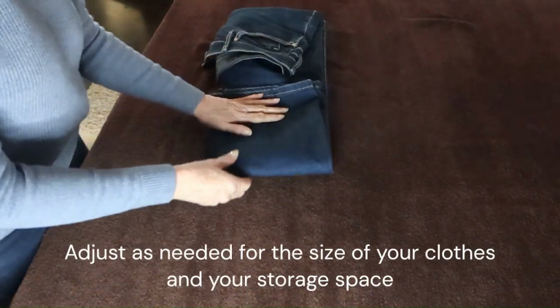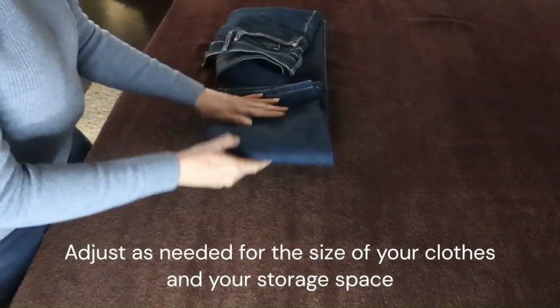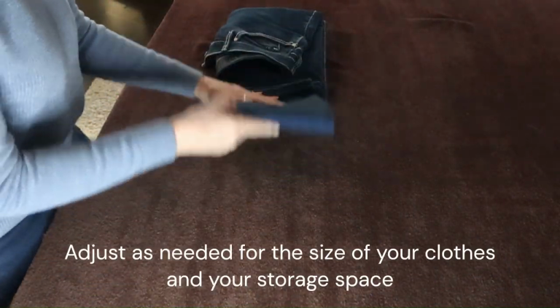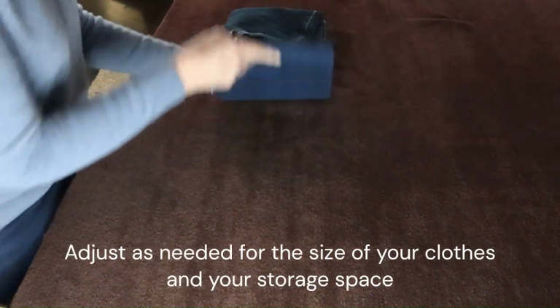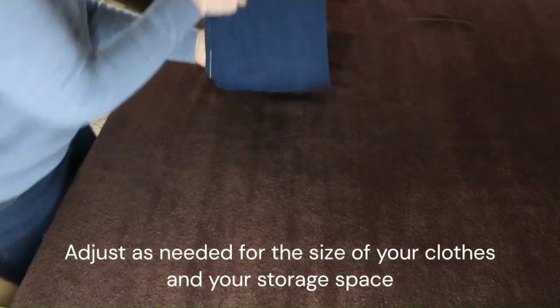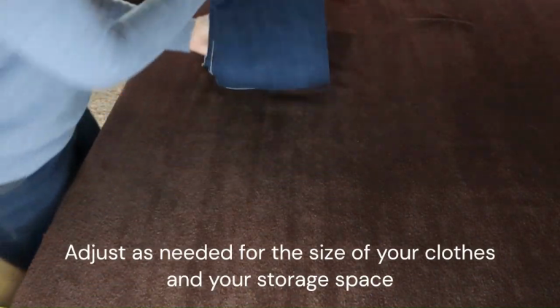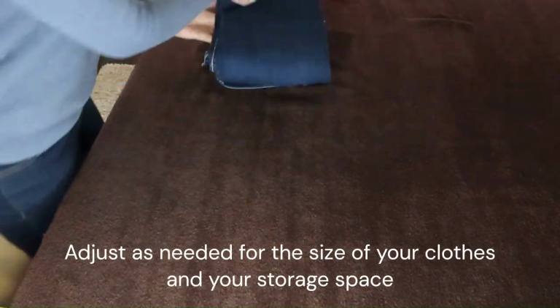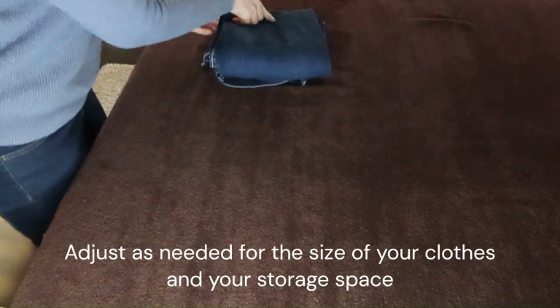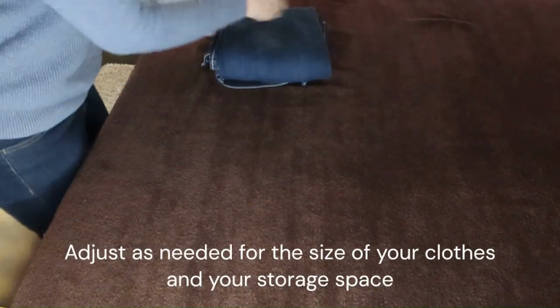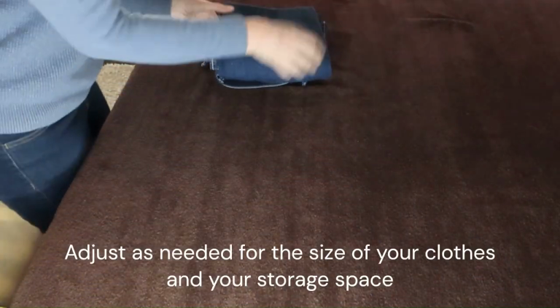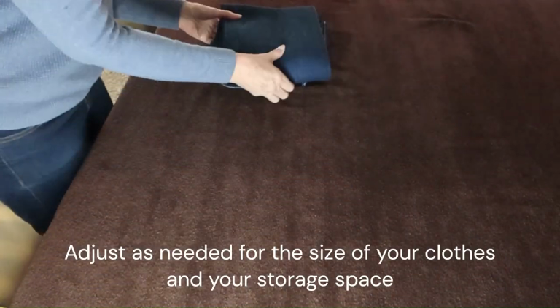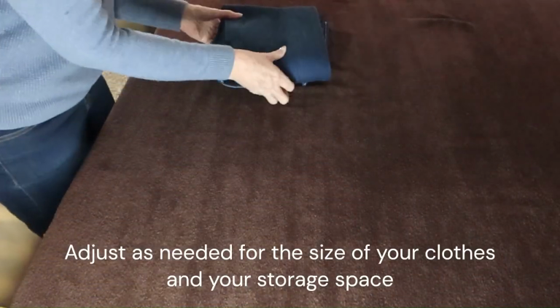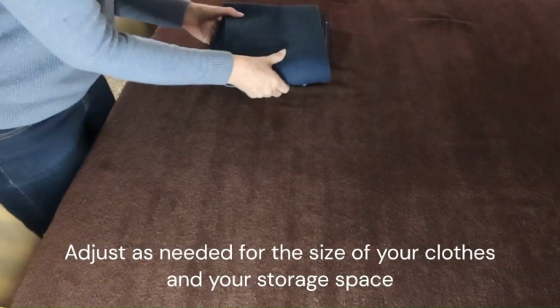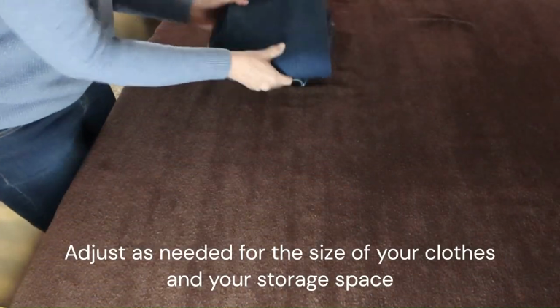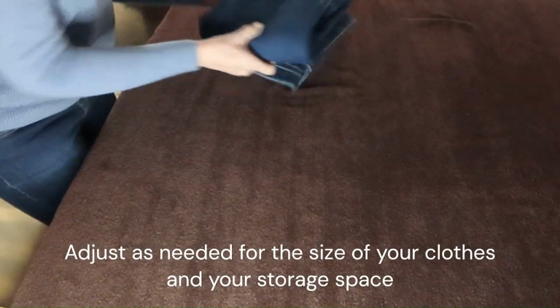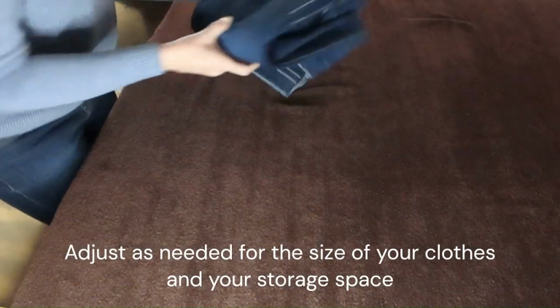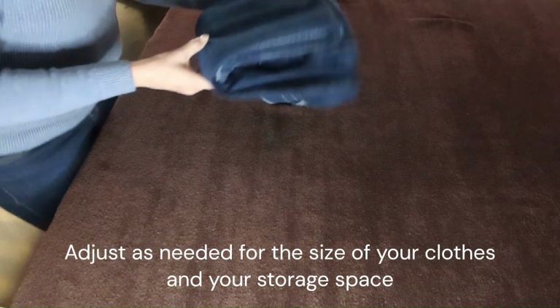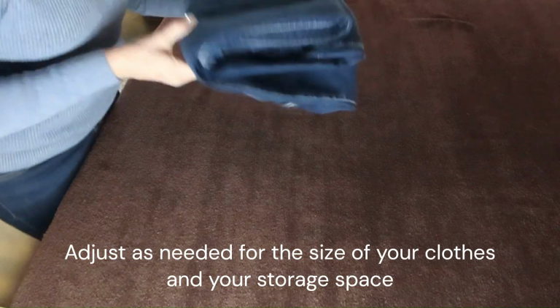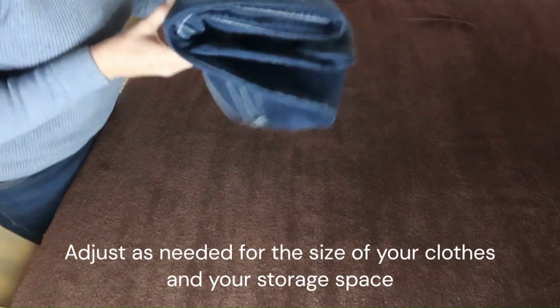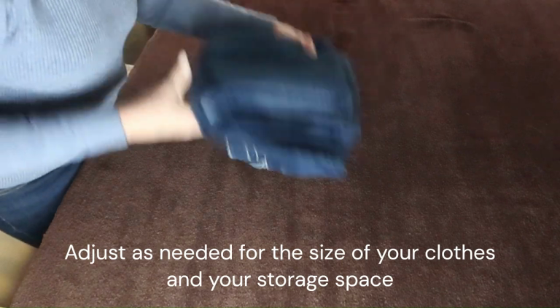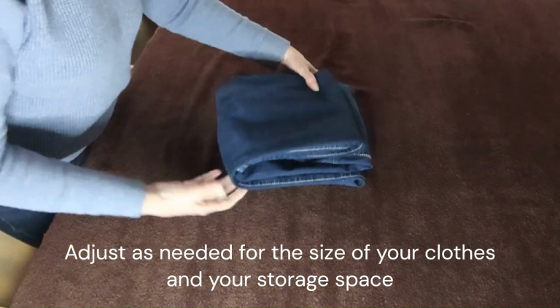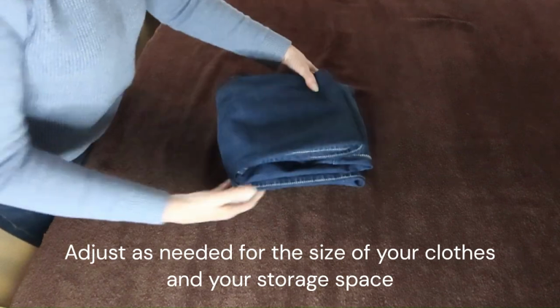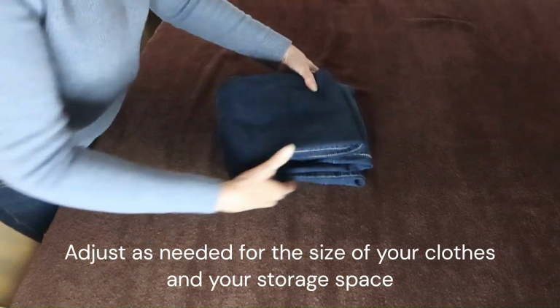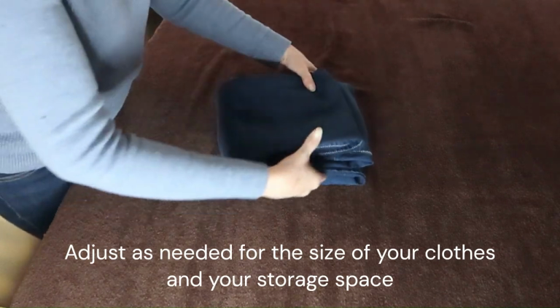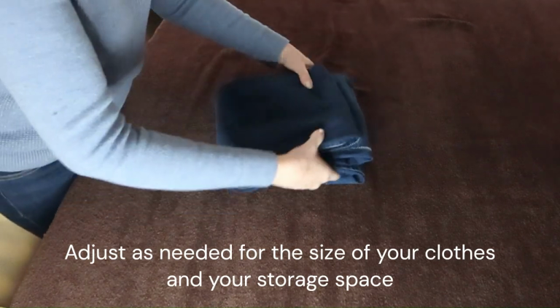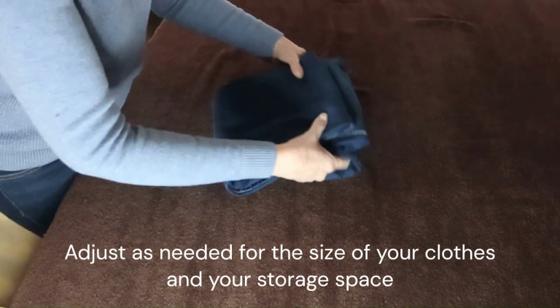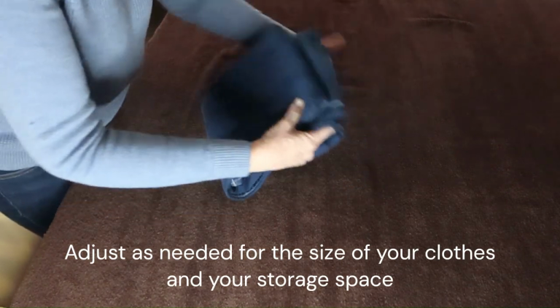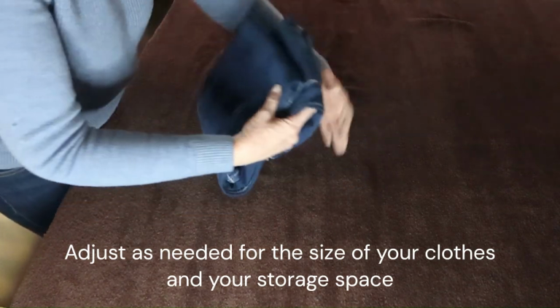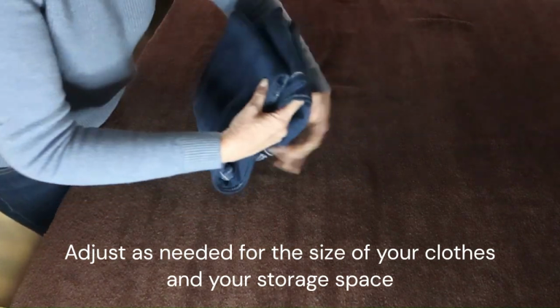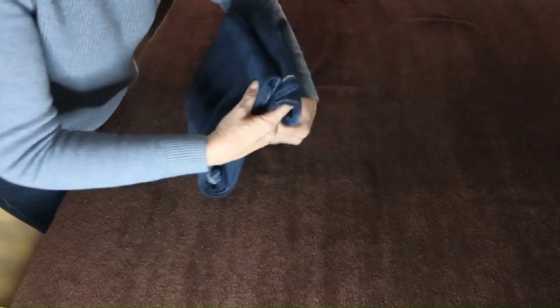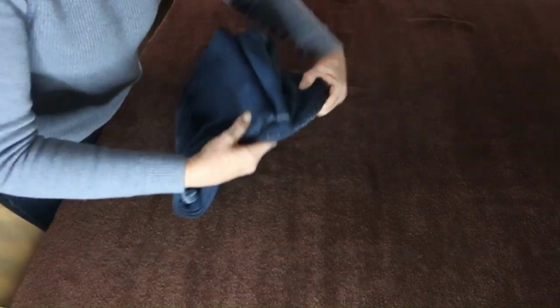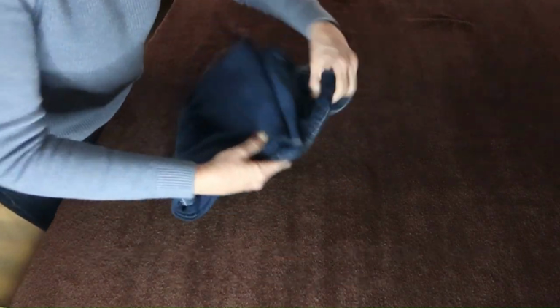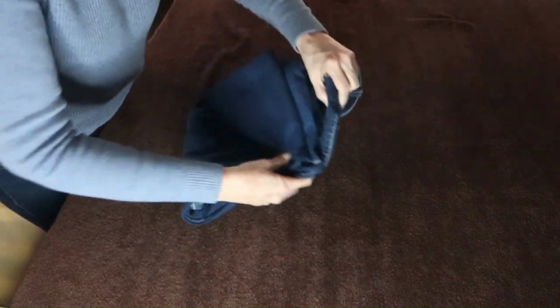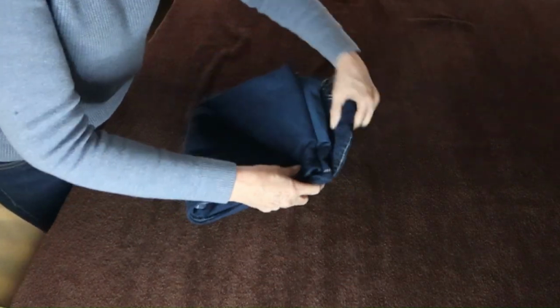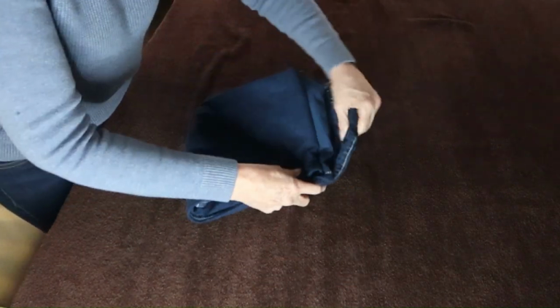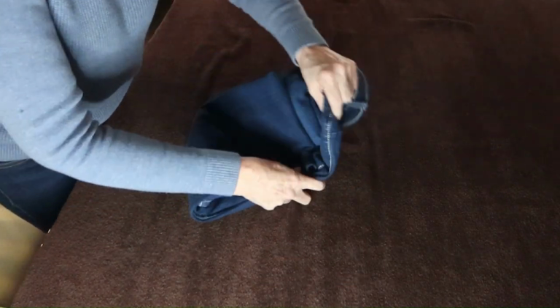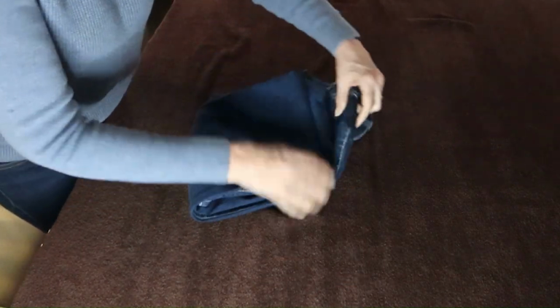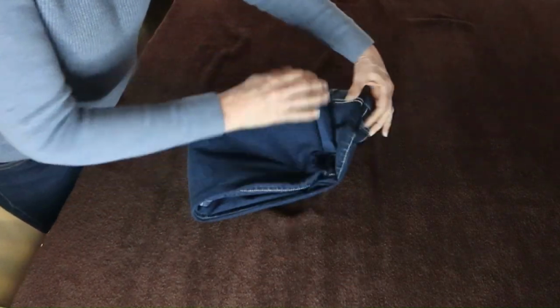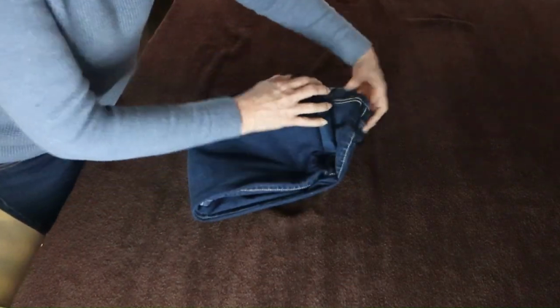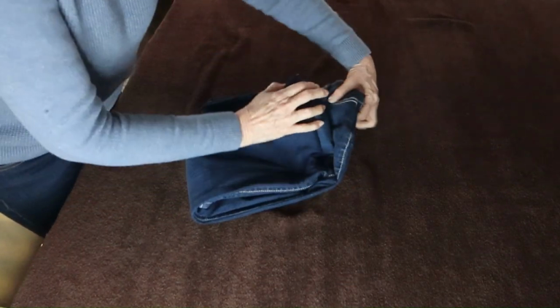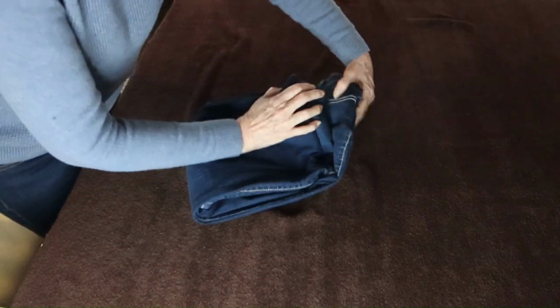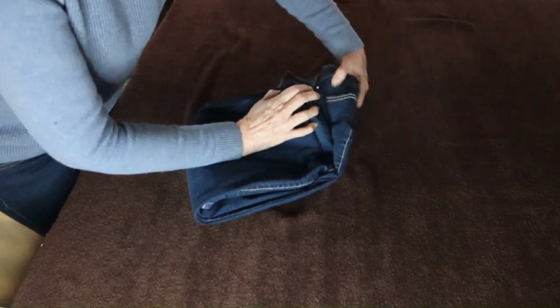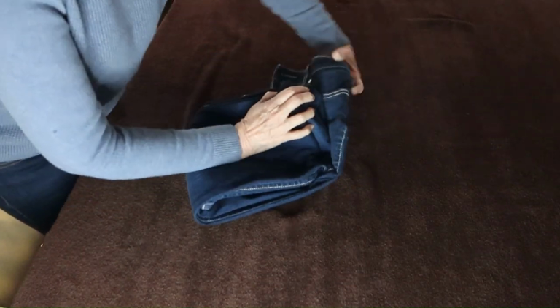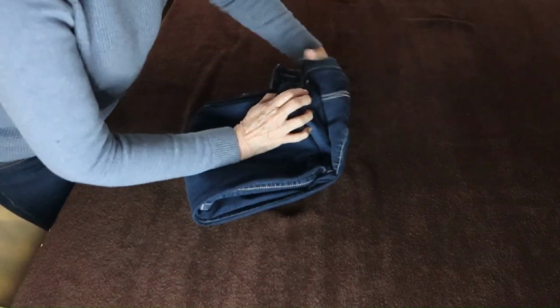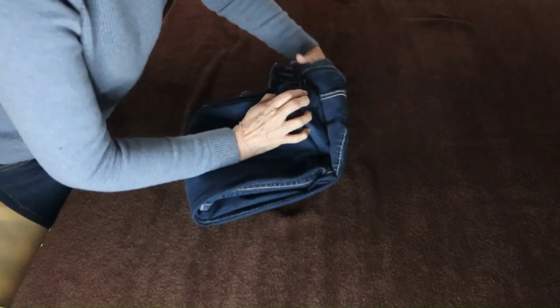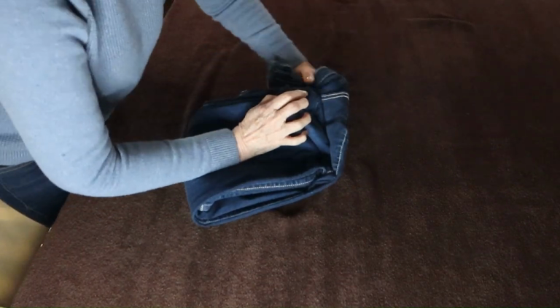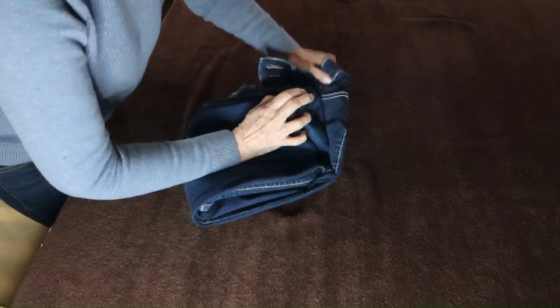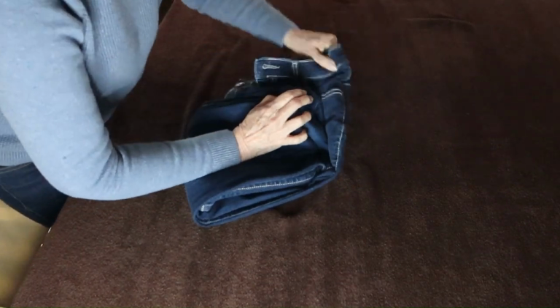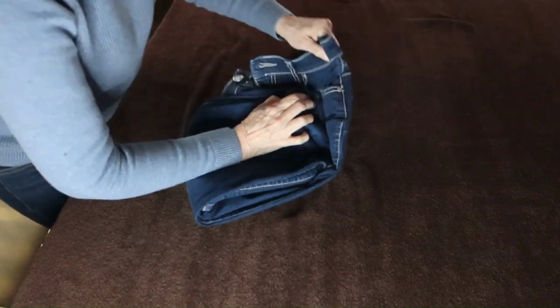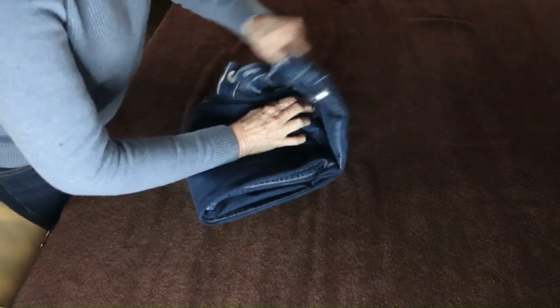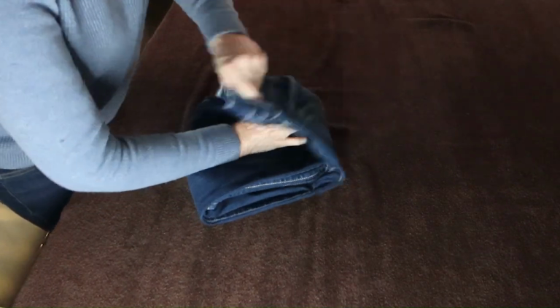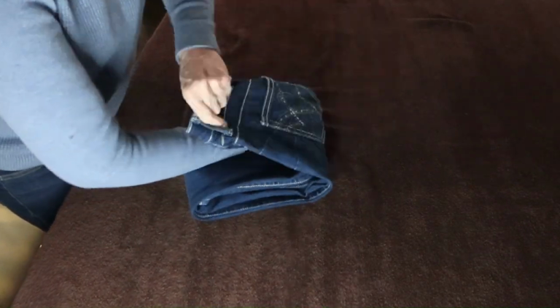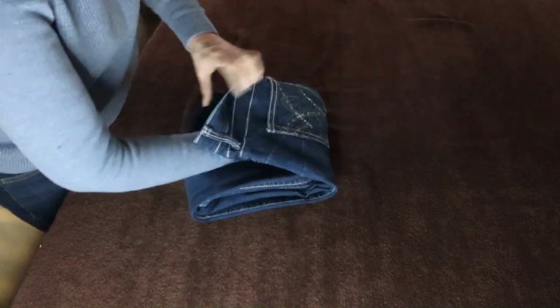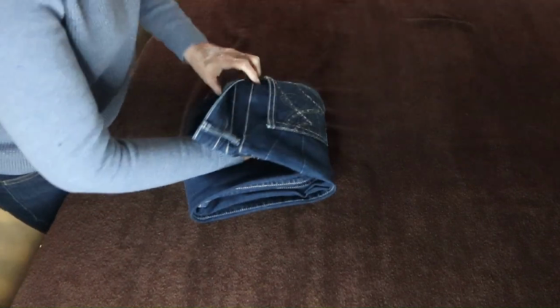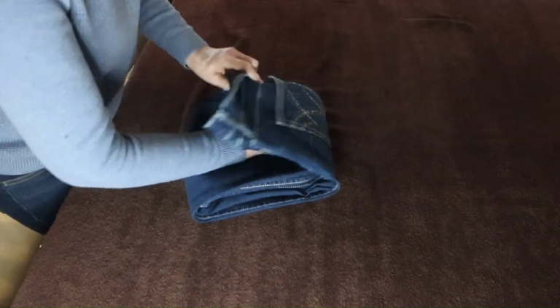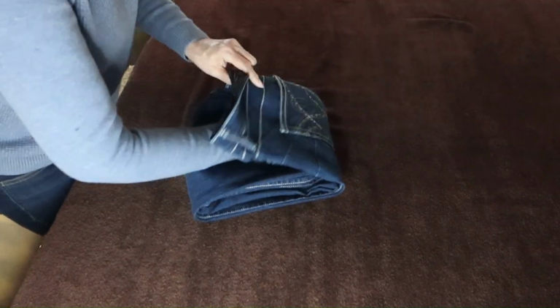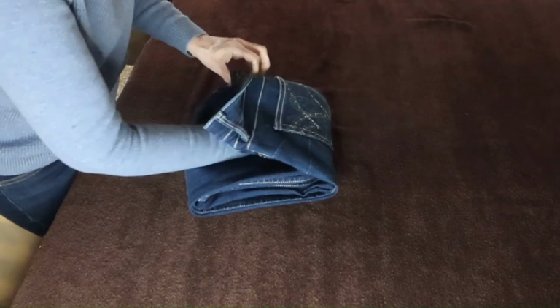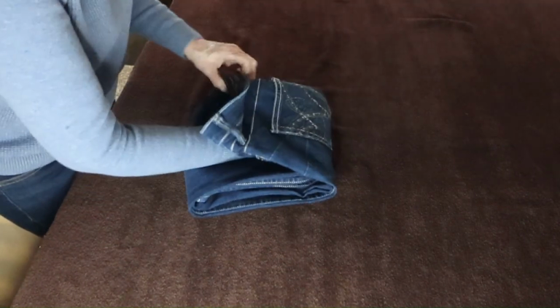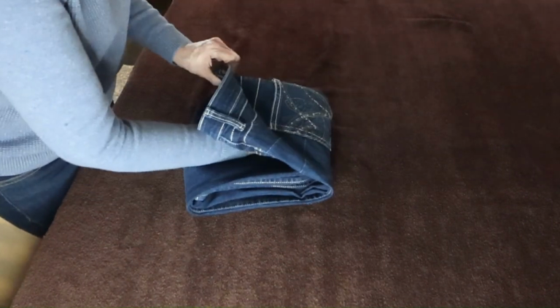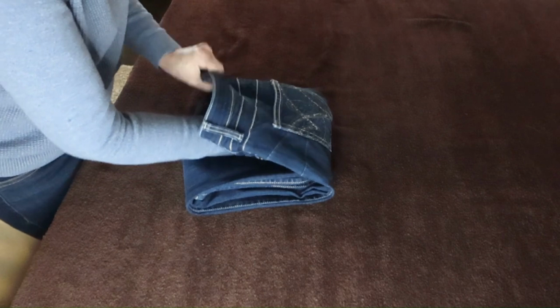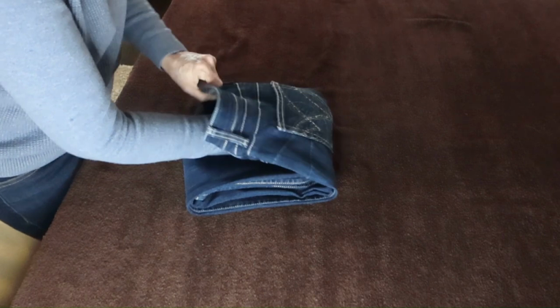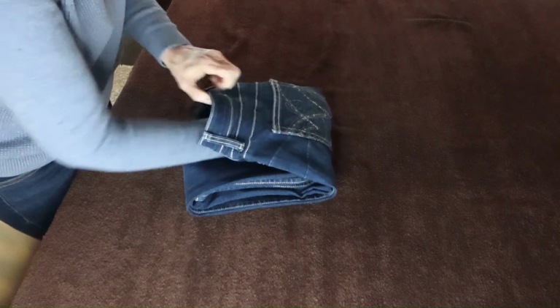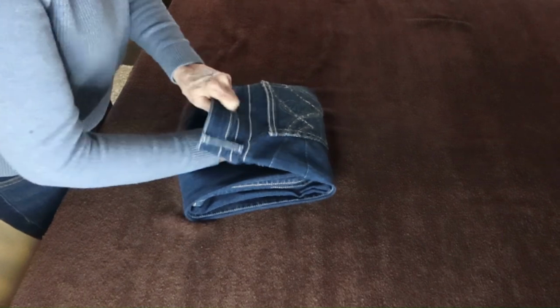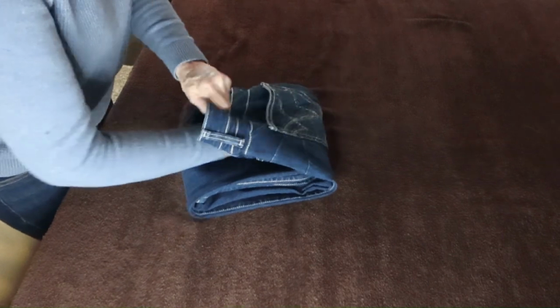then fold over again. Flip the waist to fold over the jeans. The back pocket should be facing out.